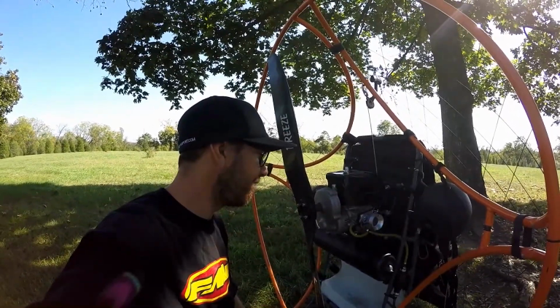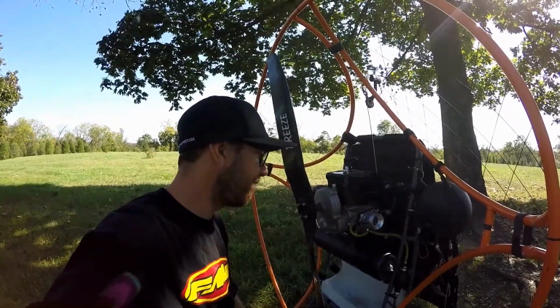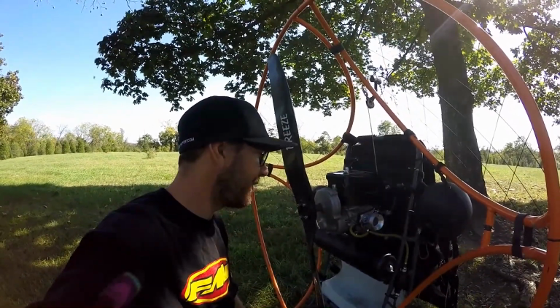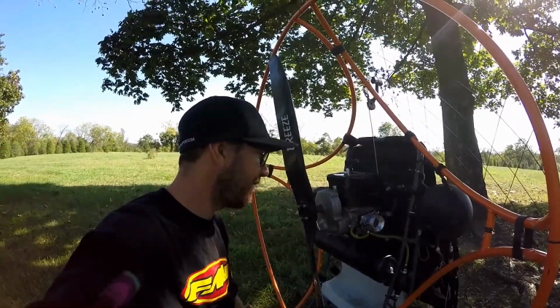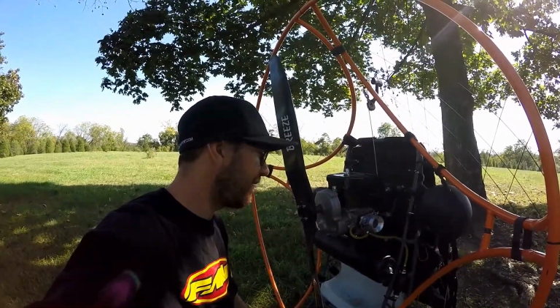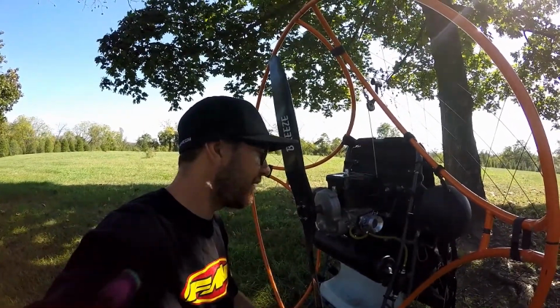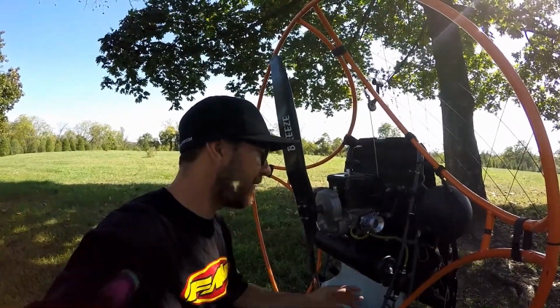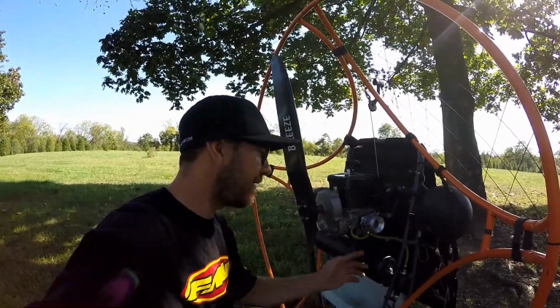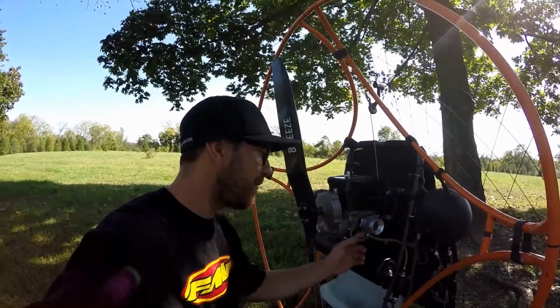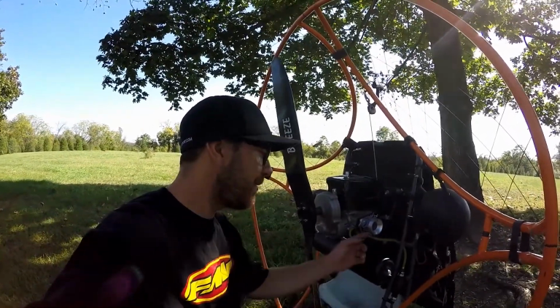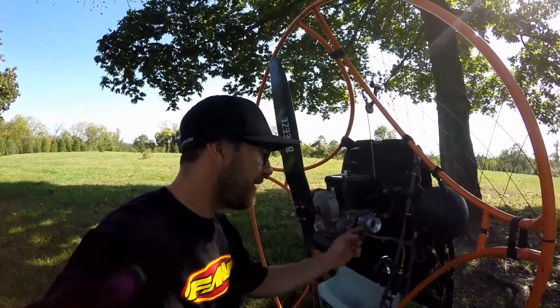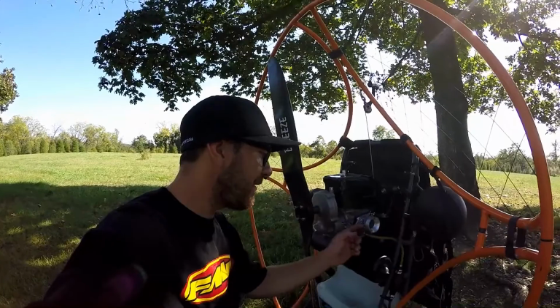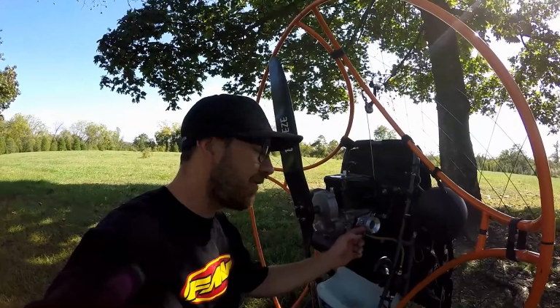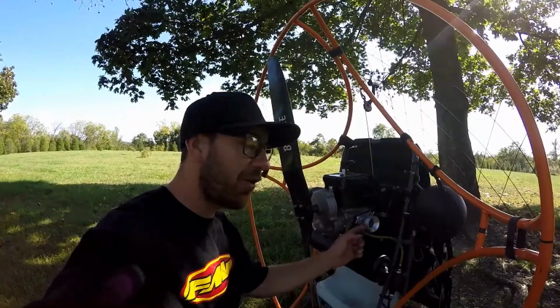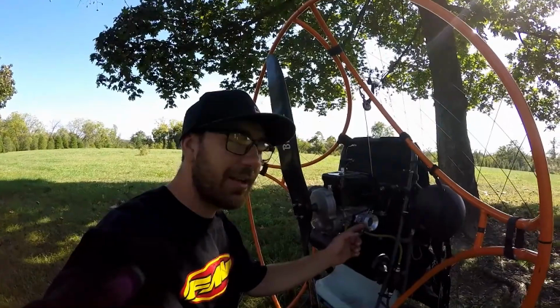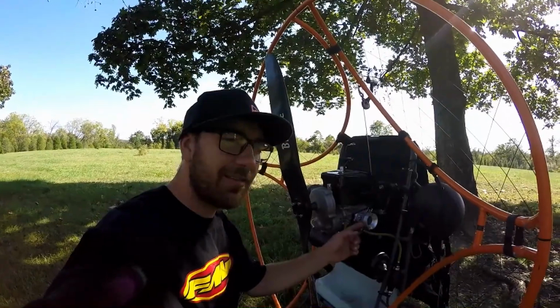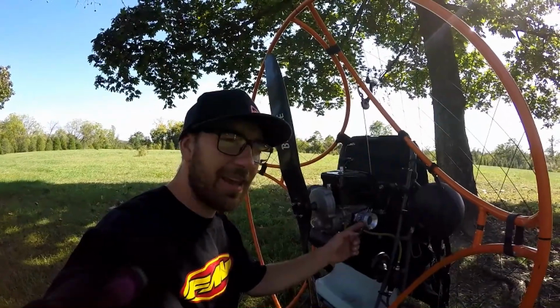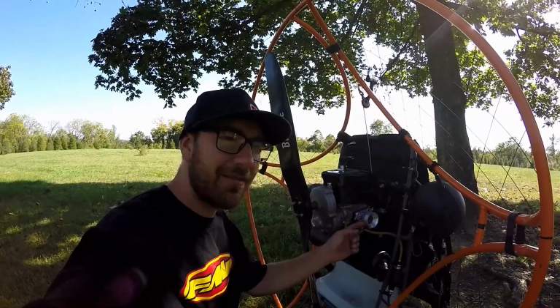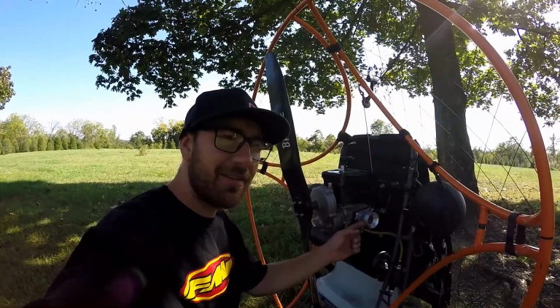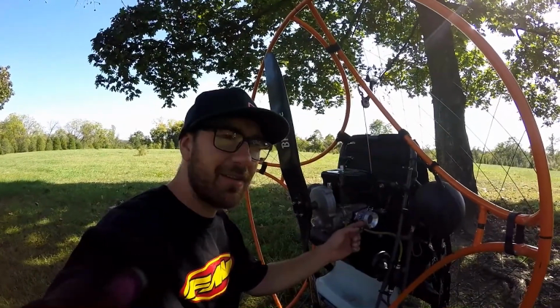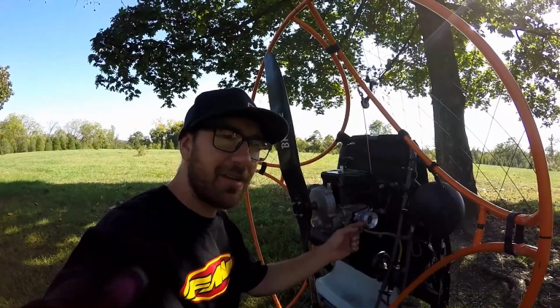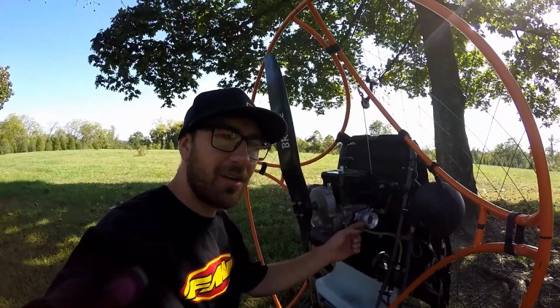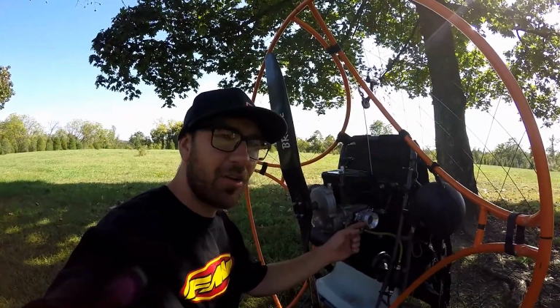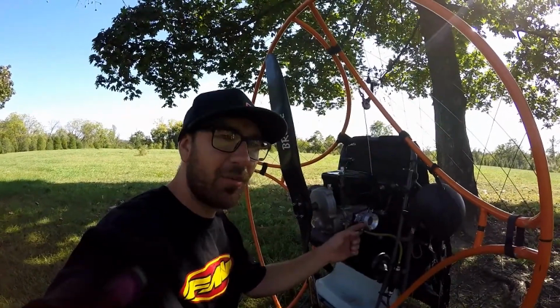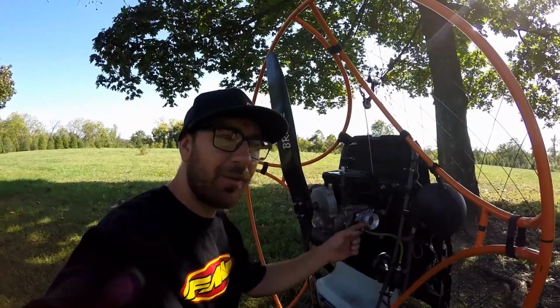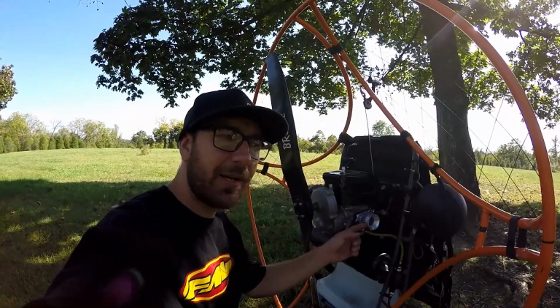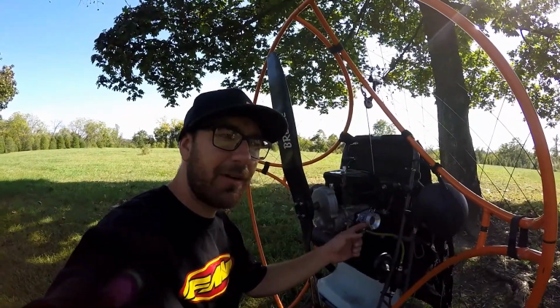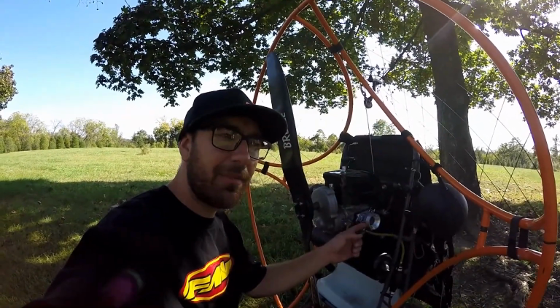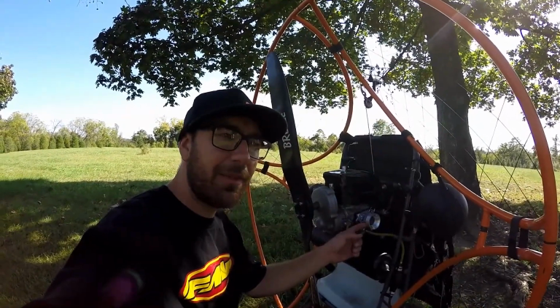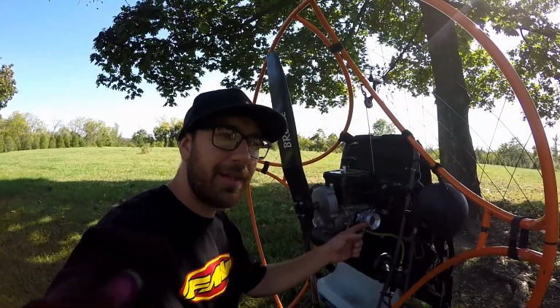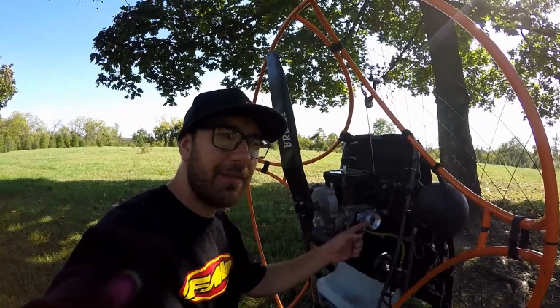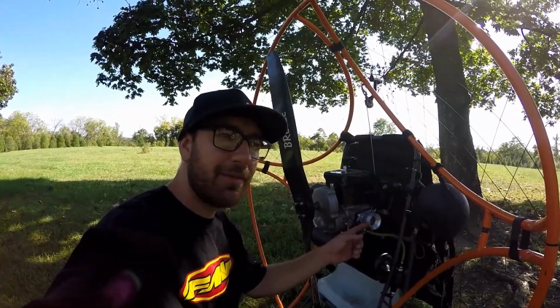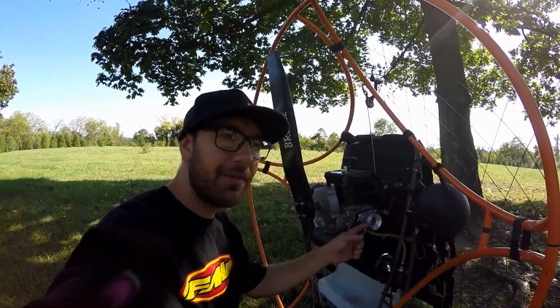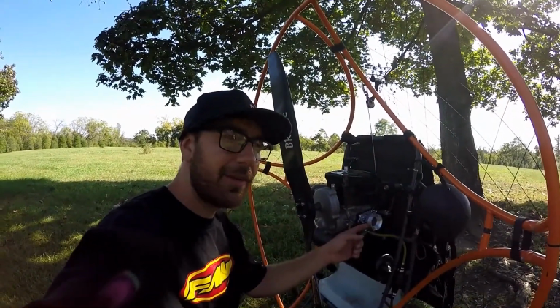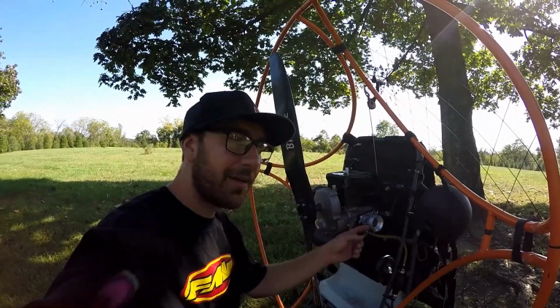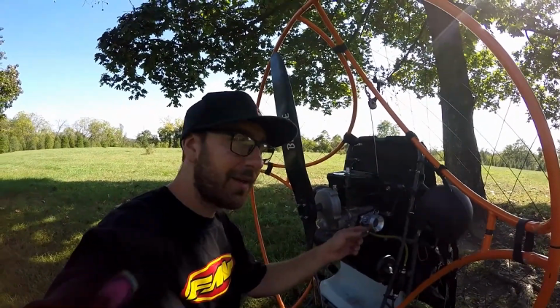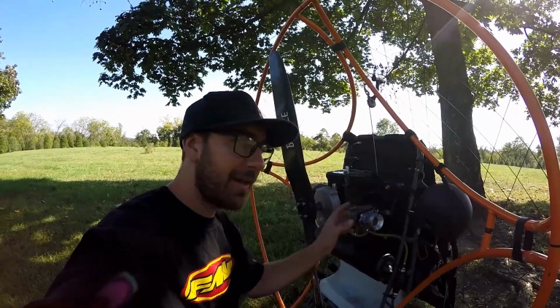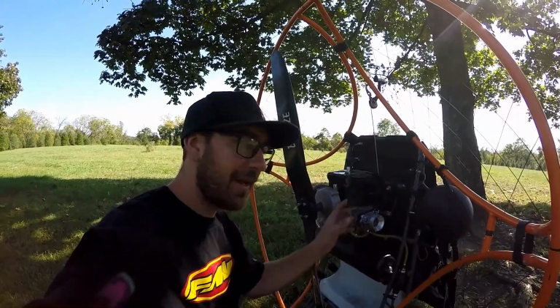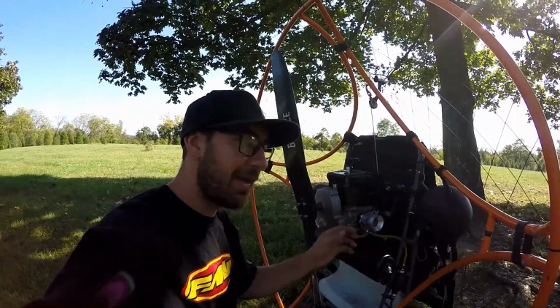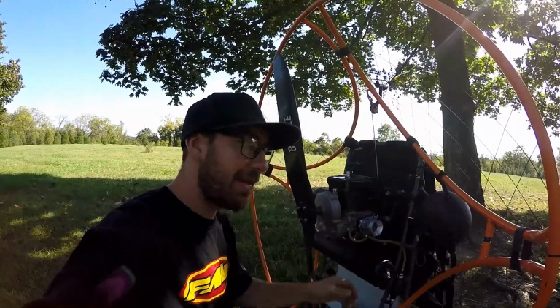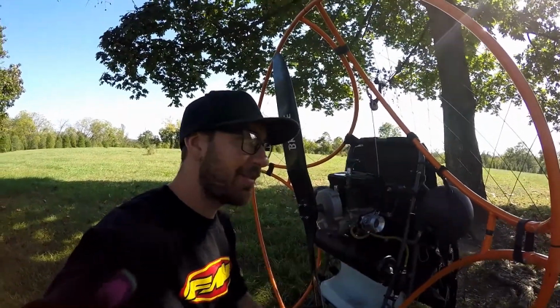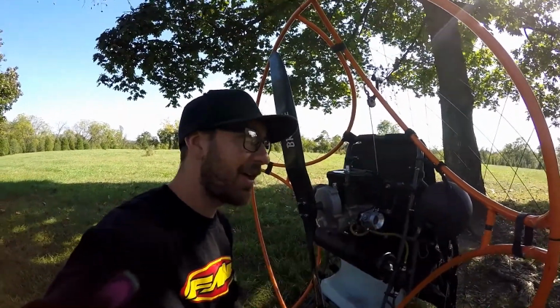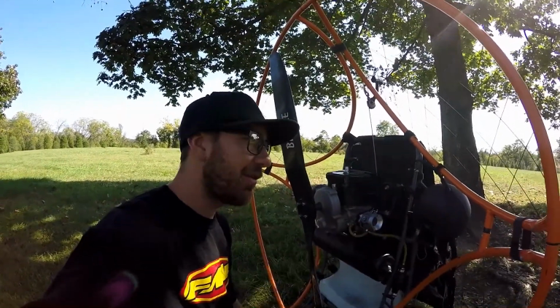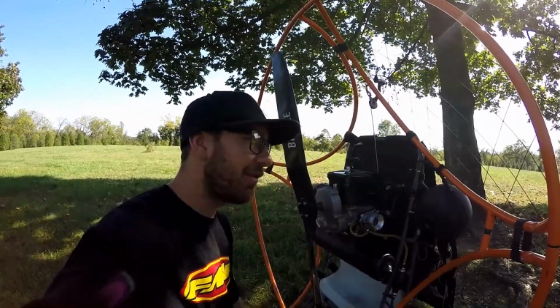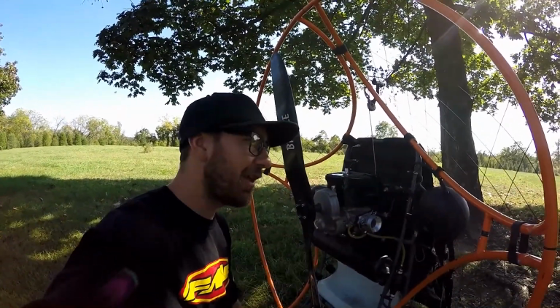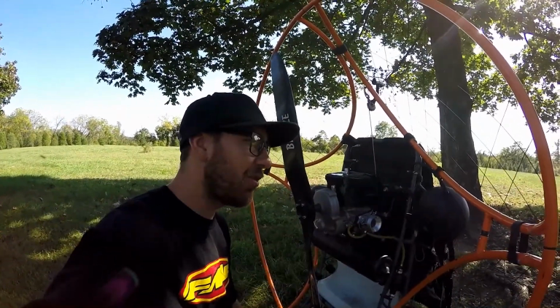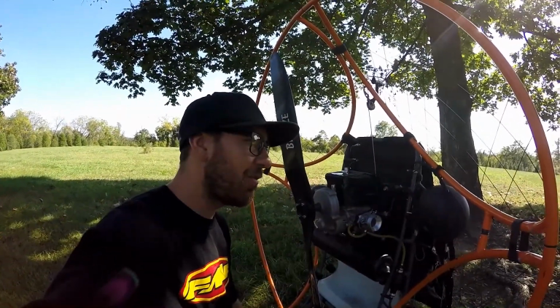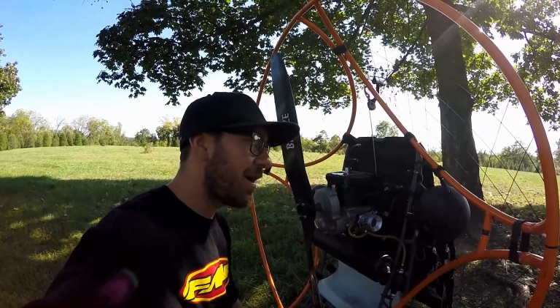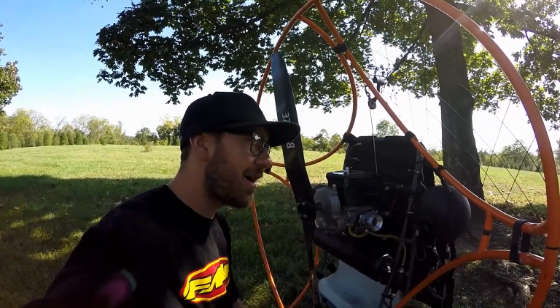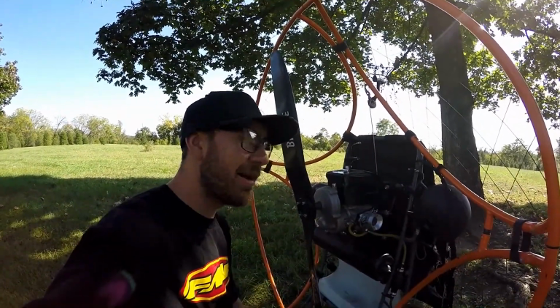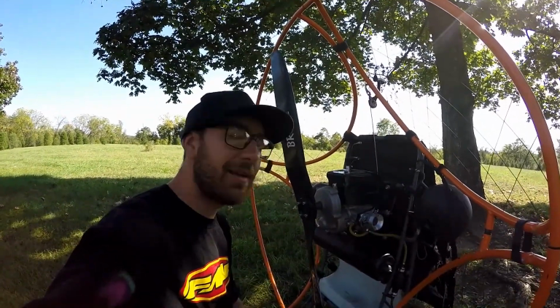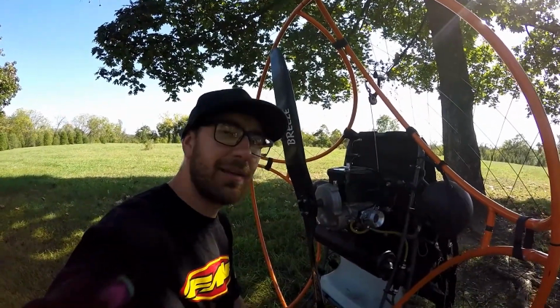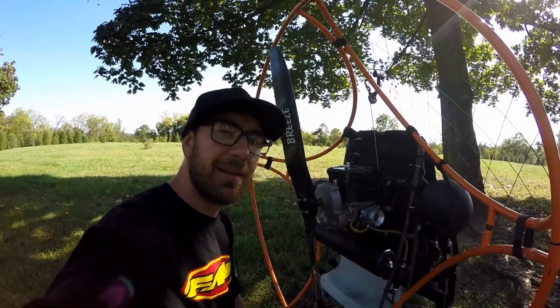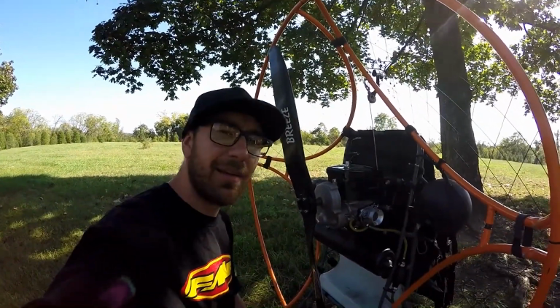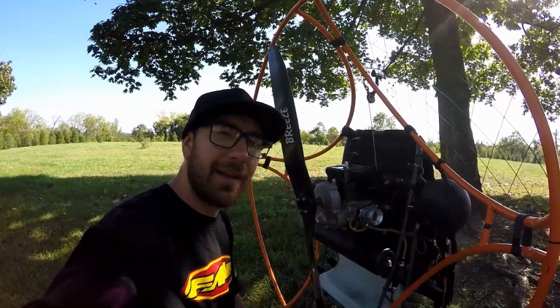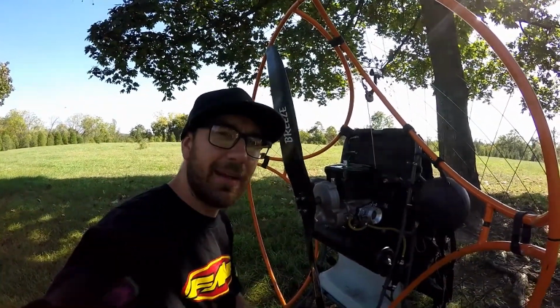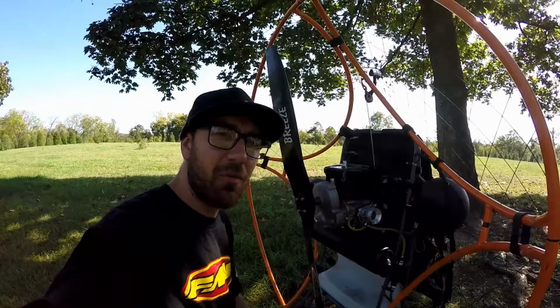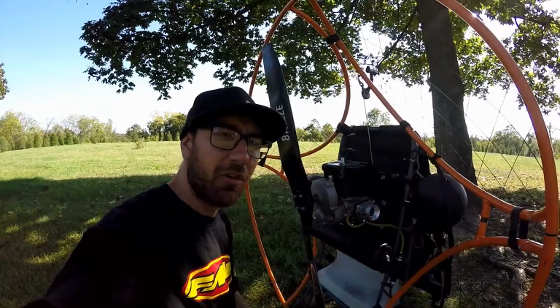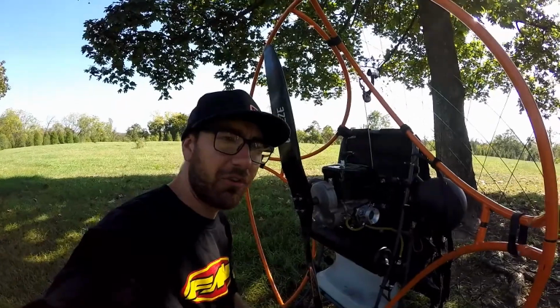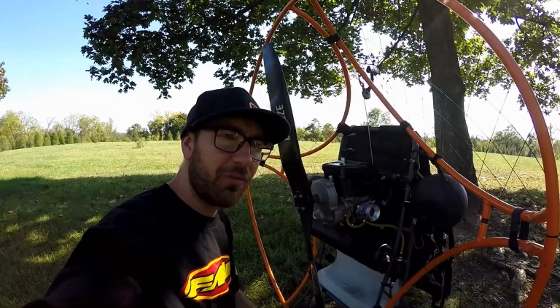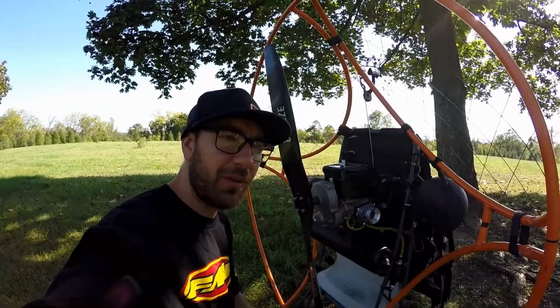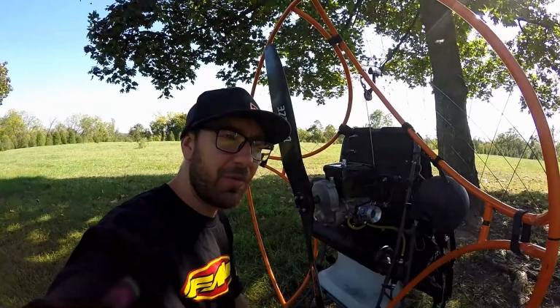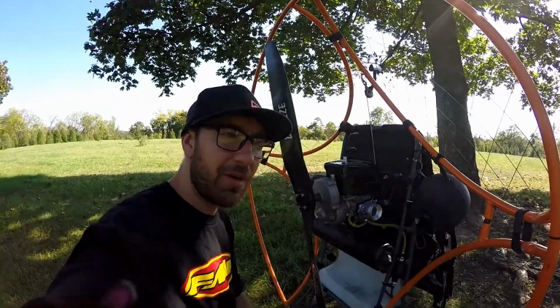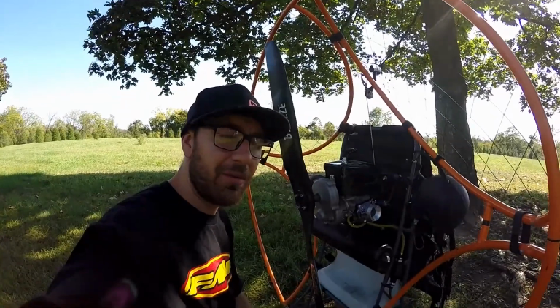This is a WB-37 carburetor, I believe. And that's how it's set on mine, and it works really well.